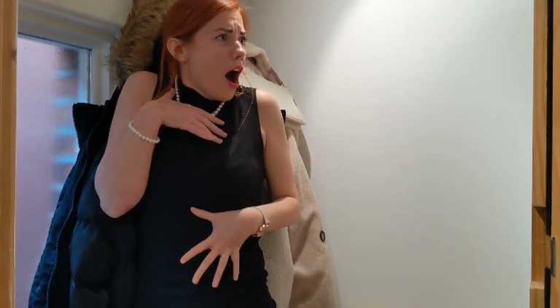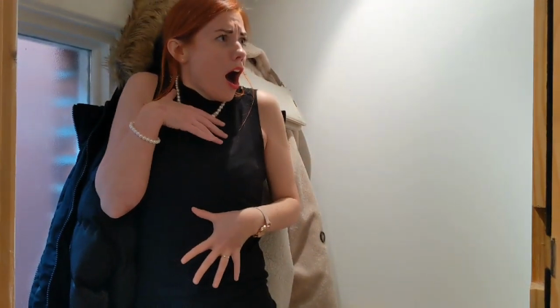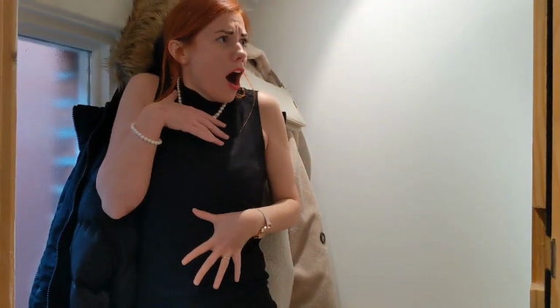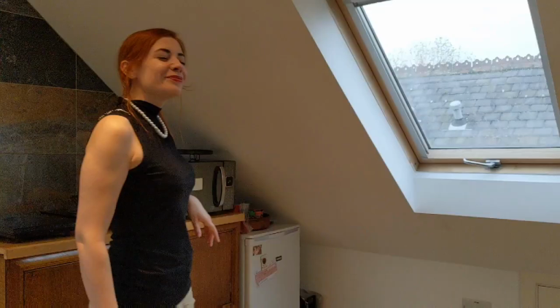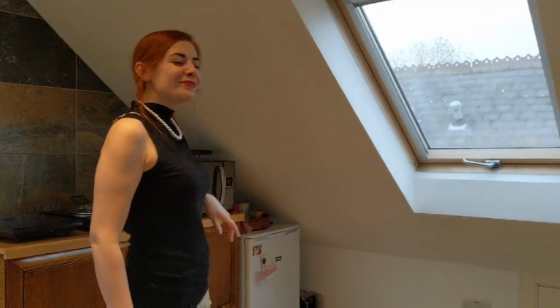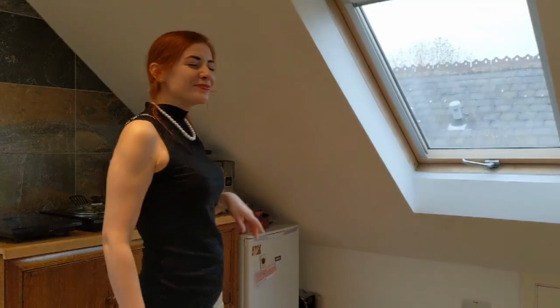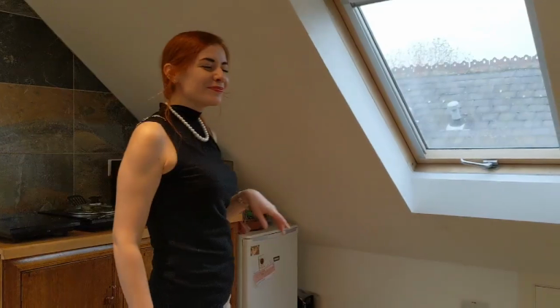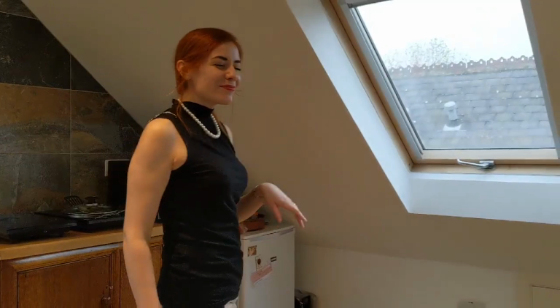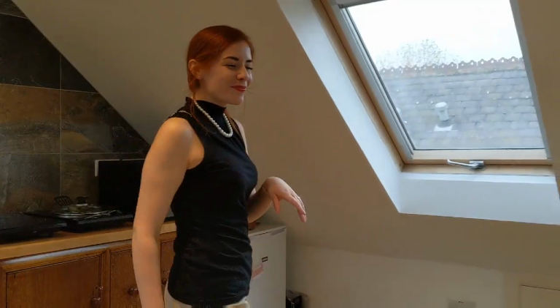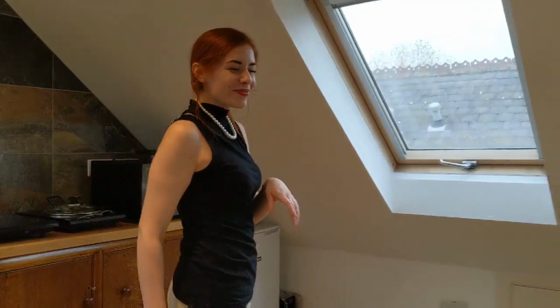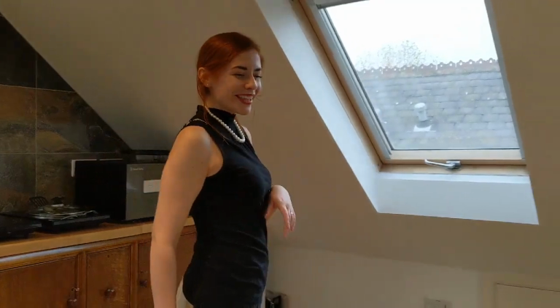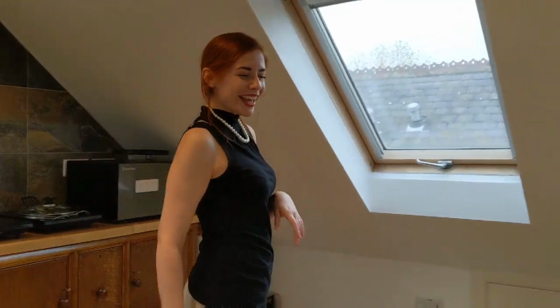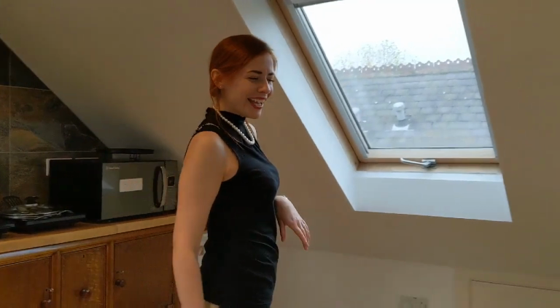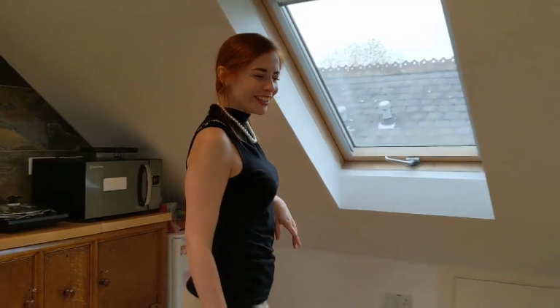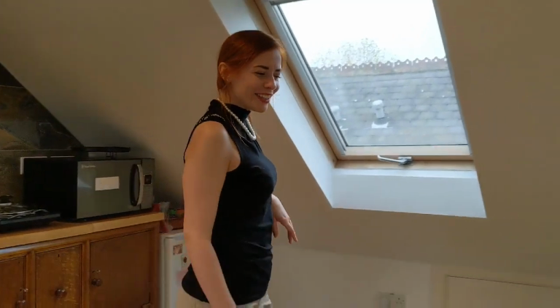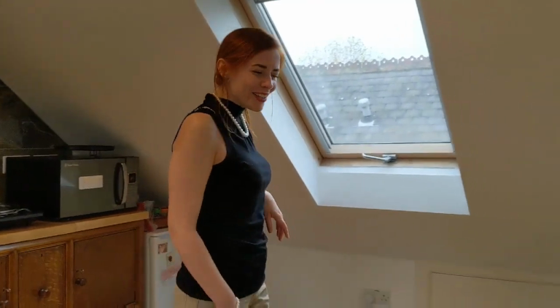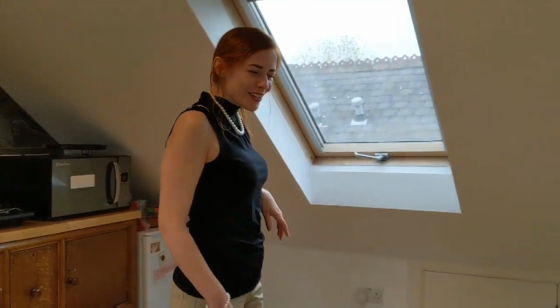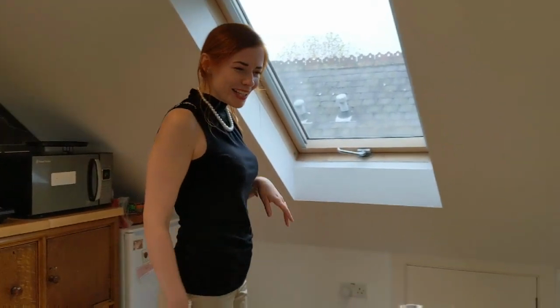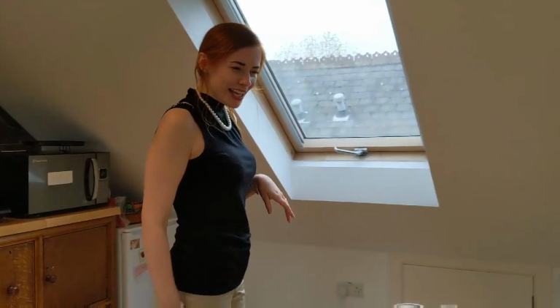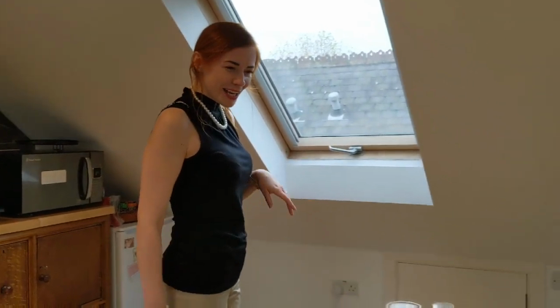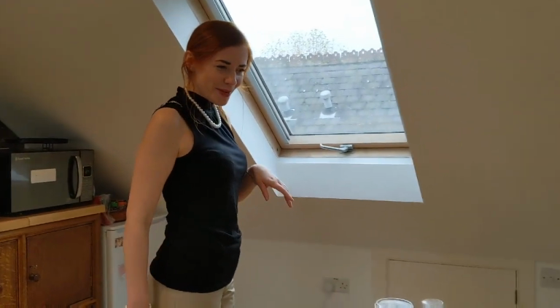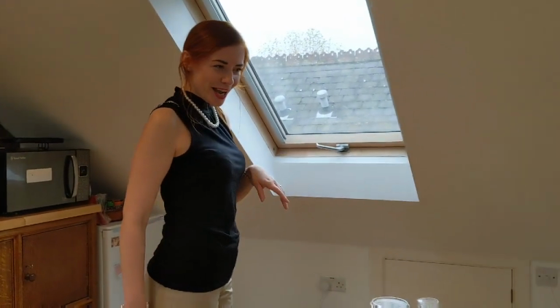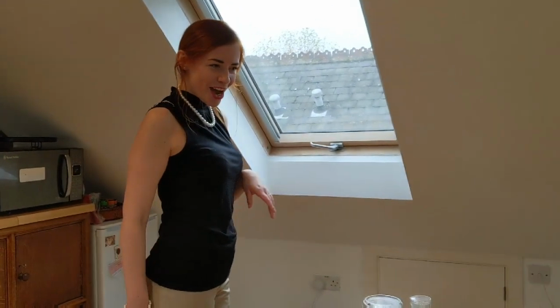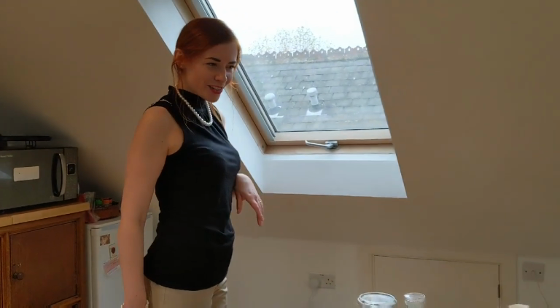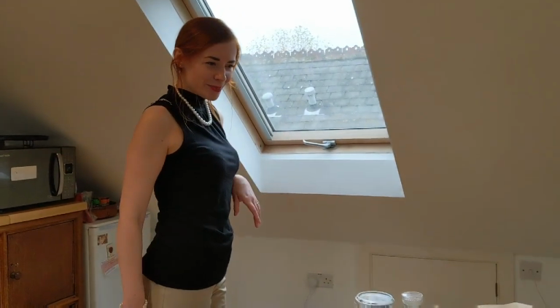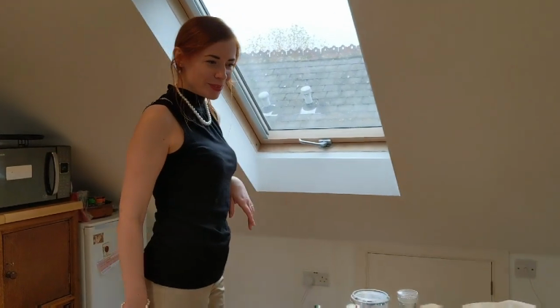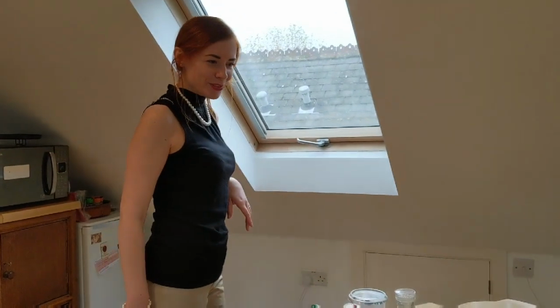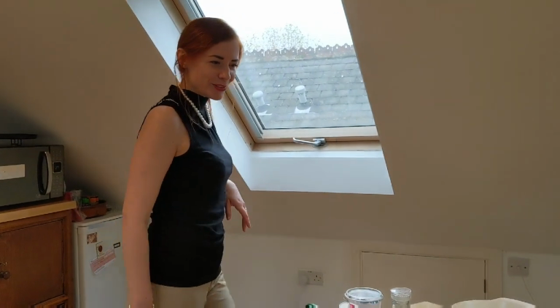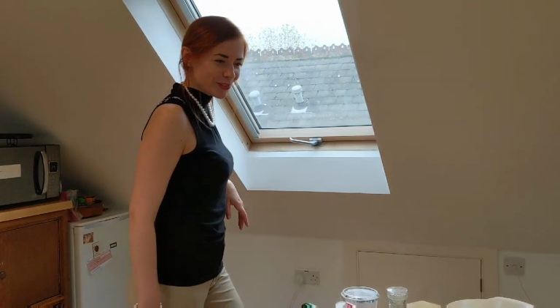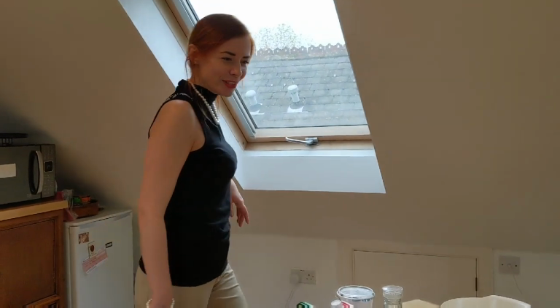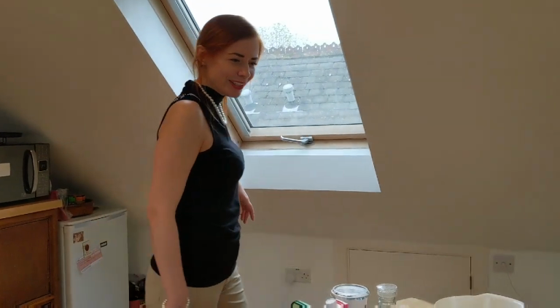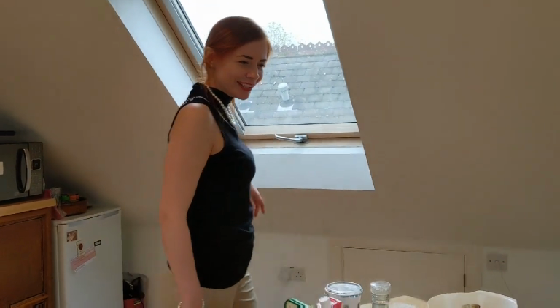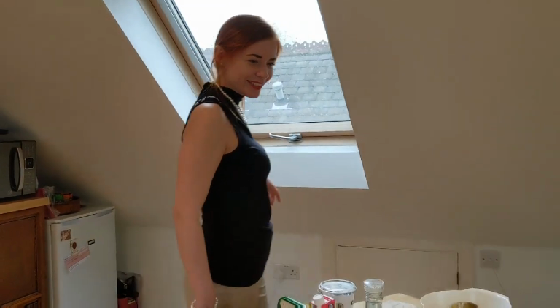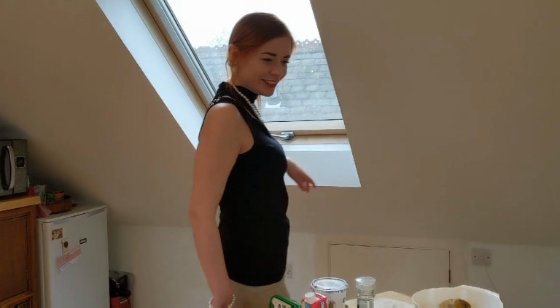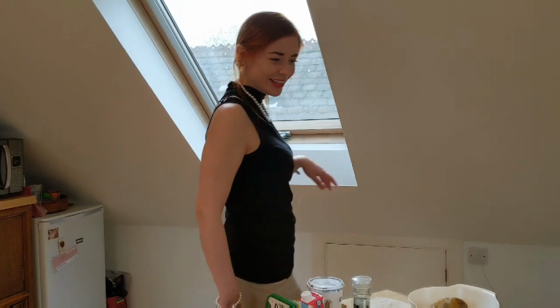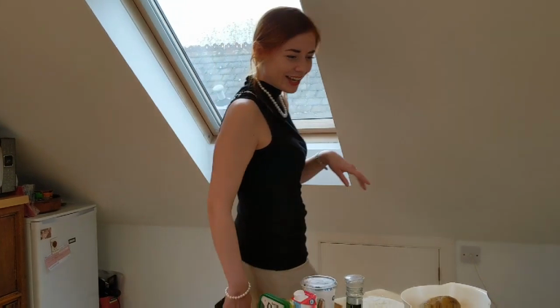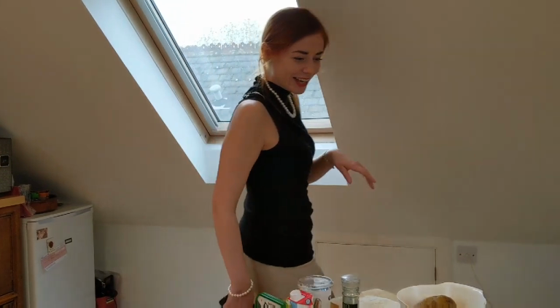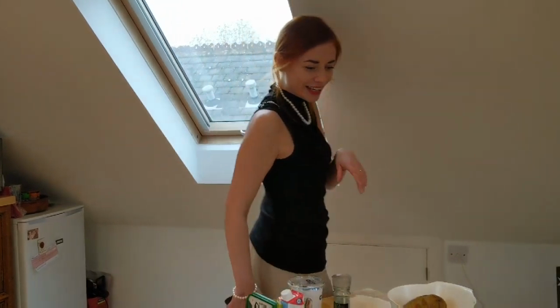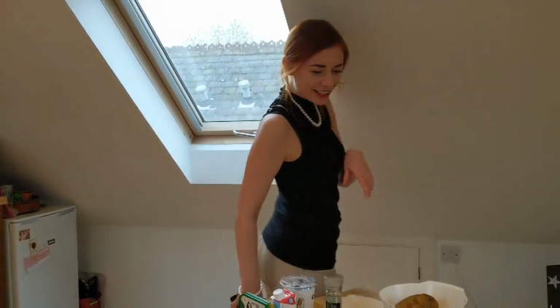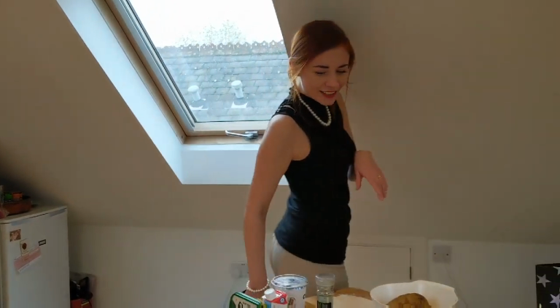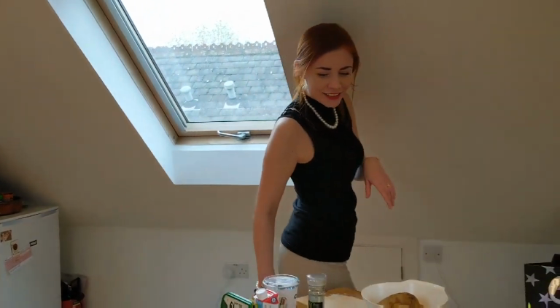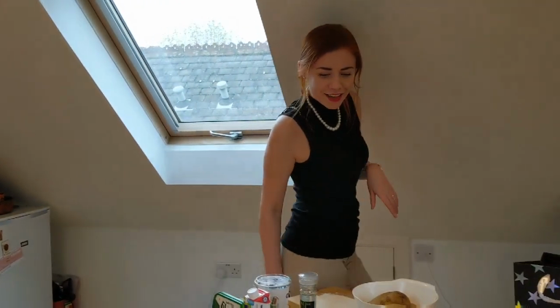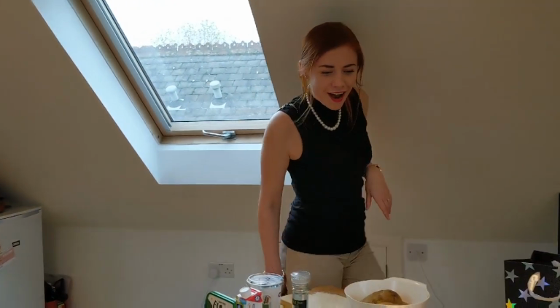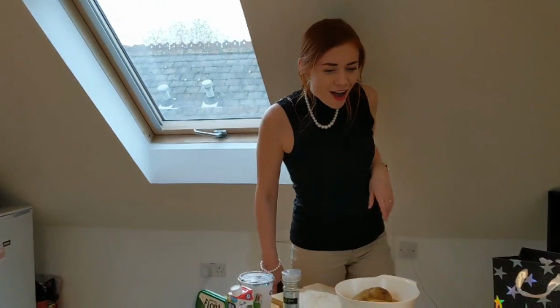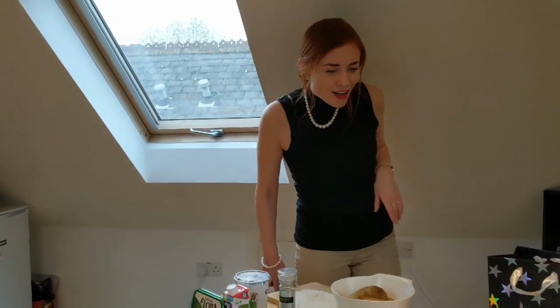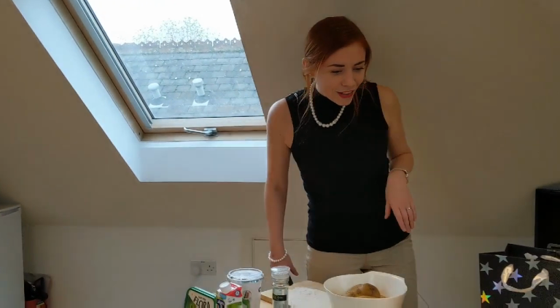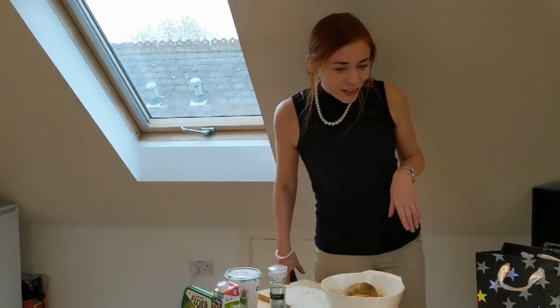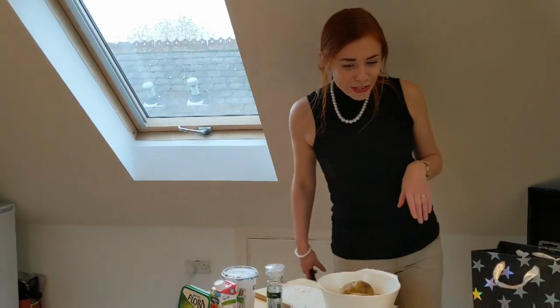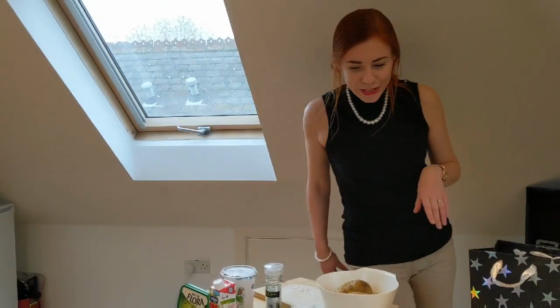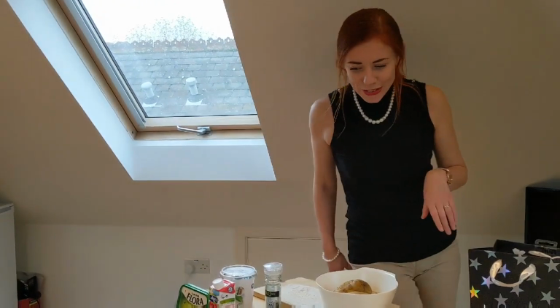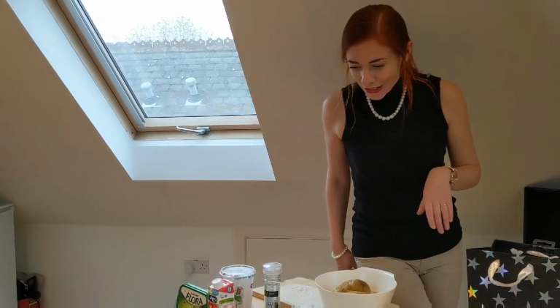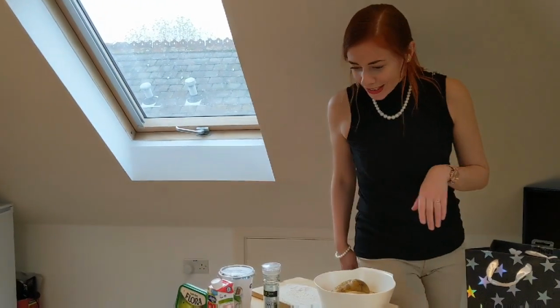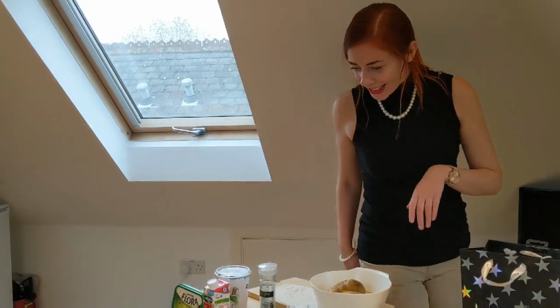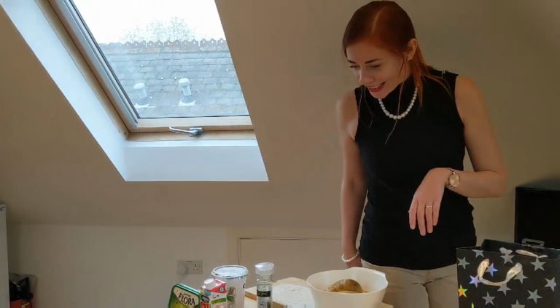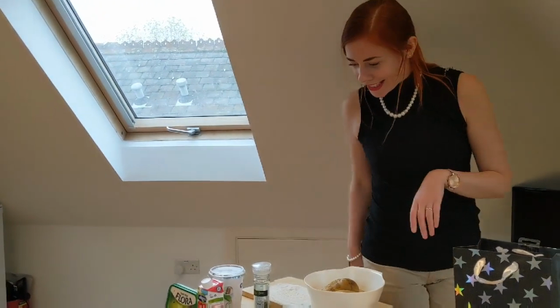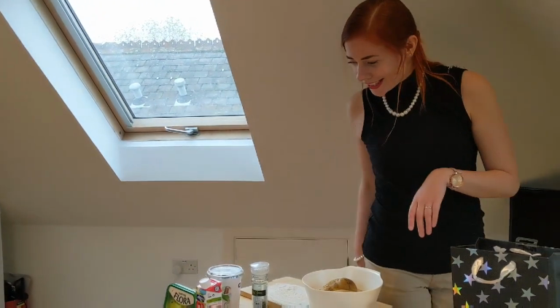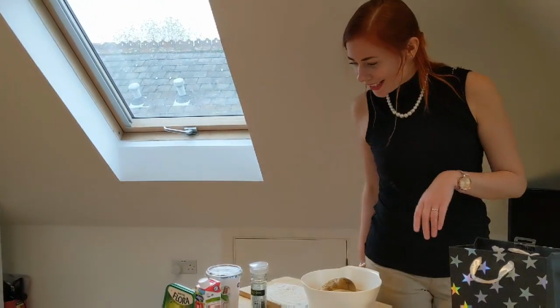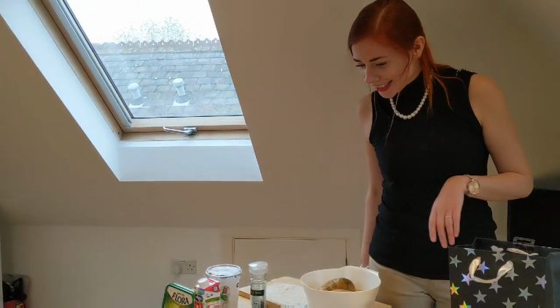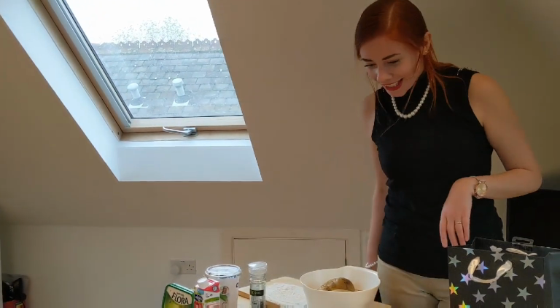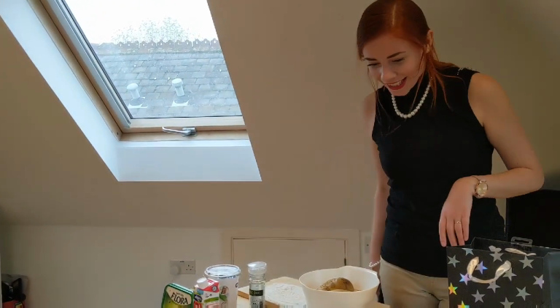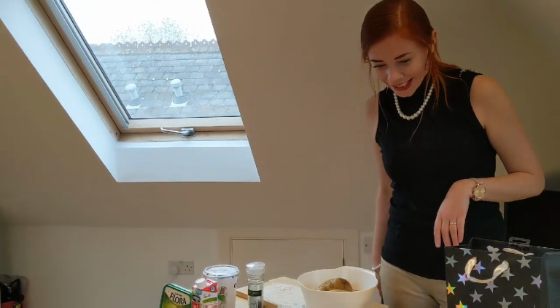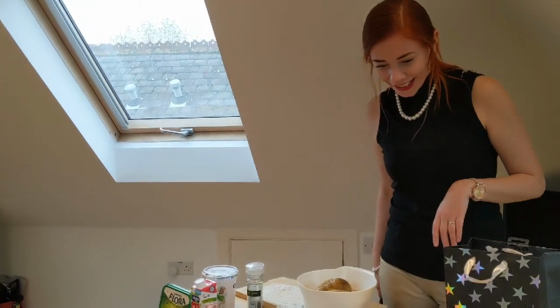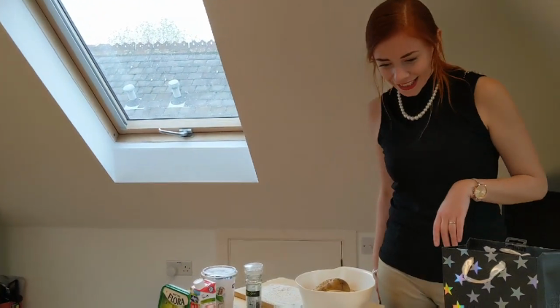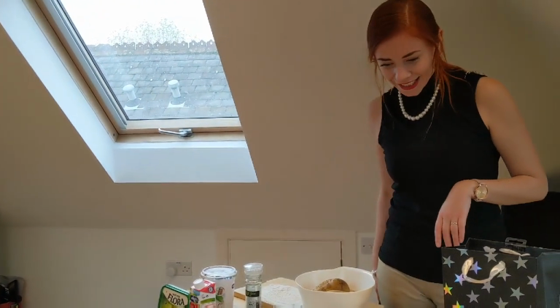Mmm, it looks like my husband is cooking tonight. Look at this!